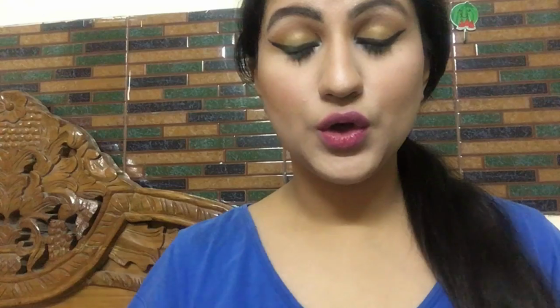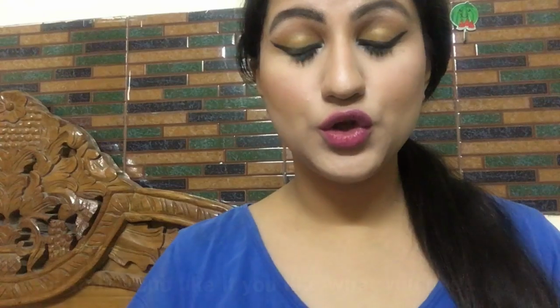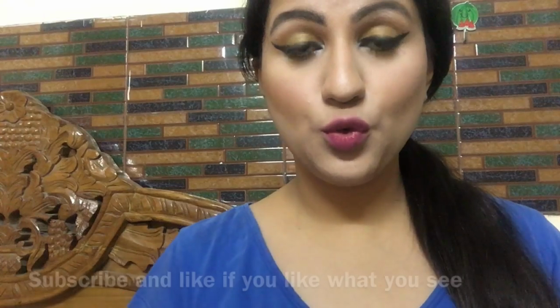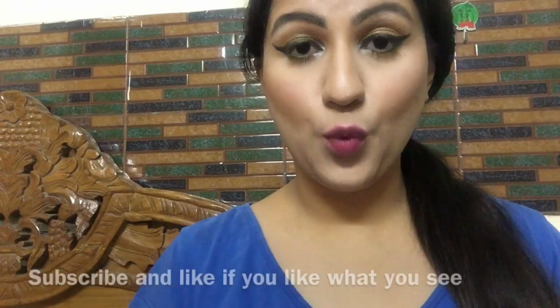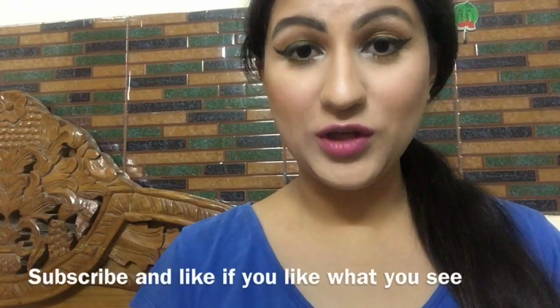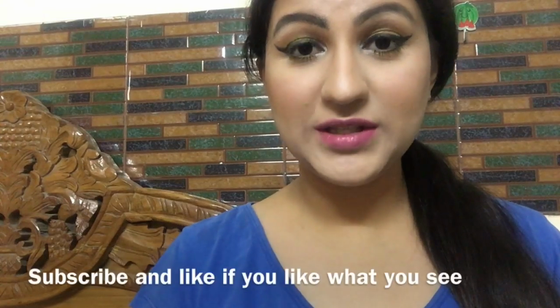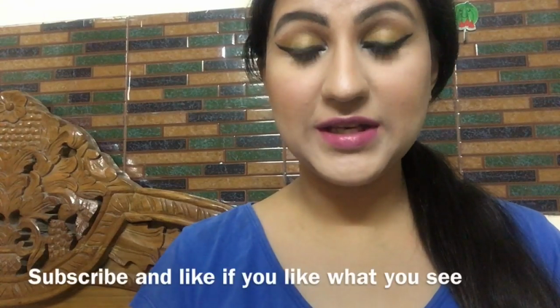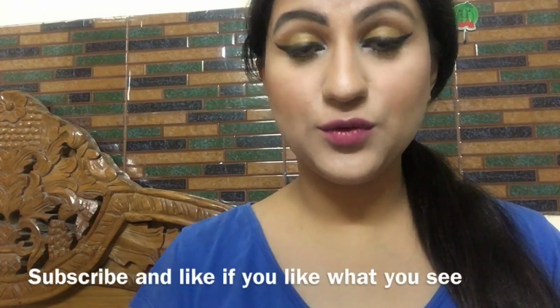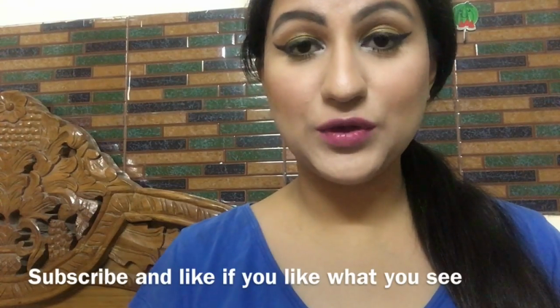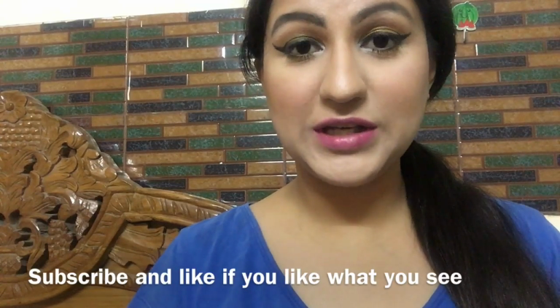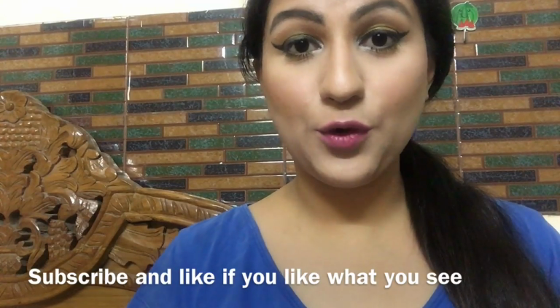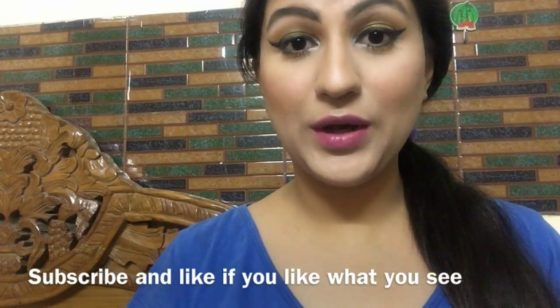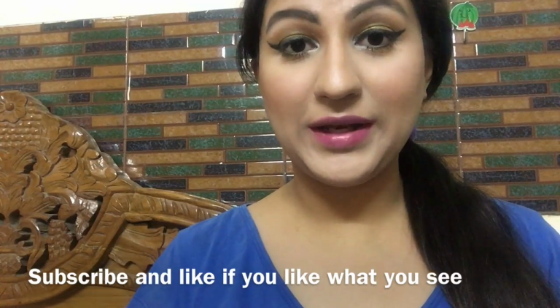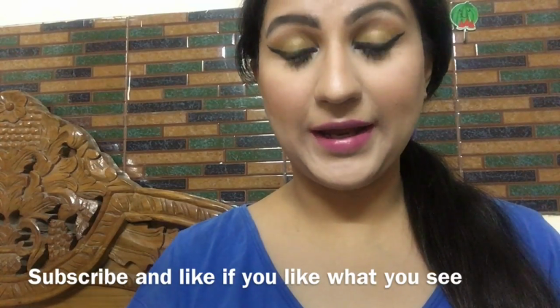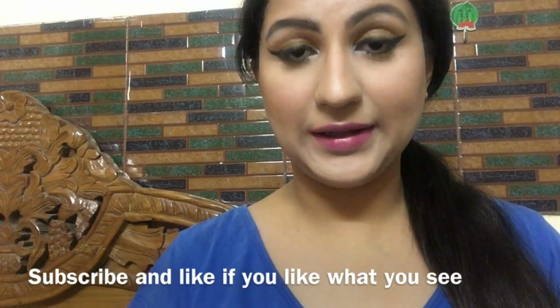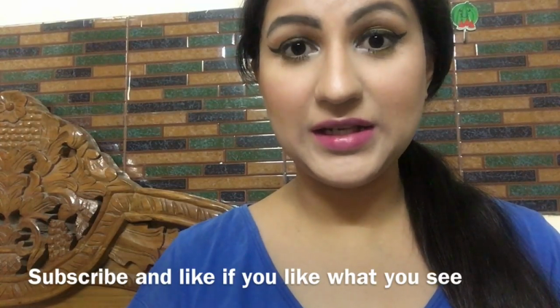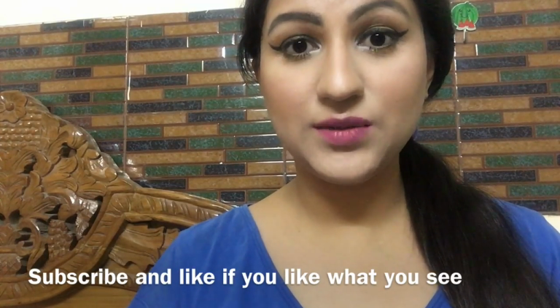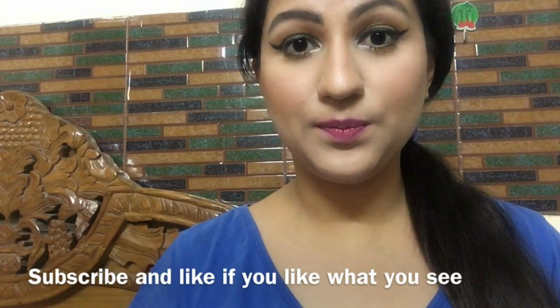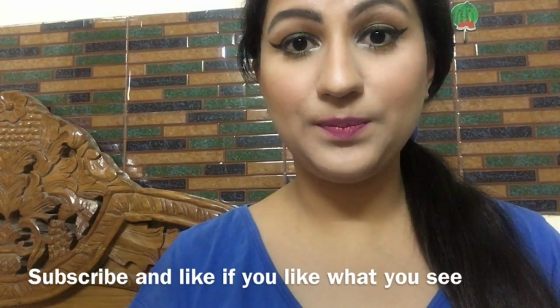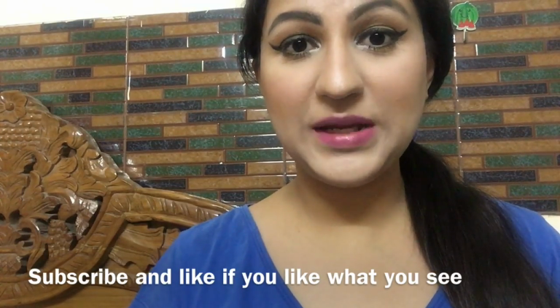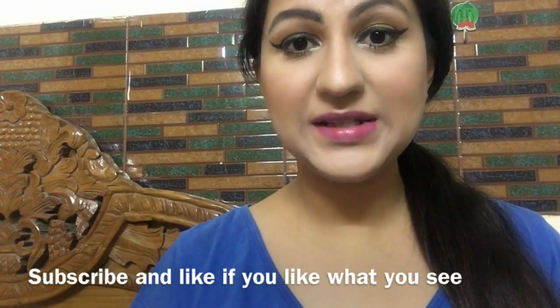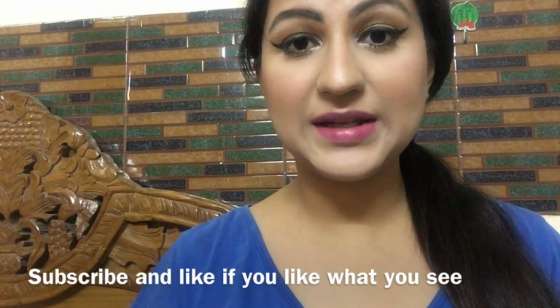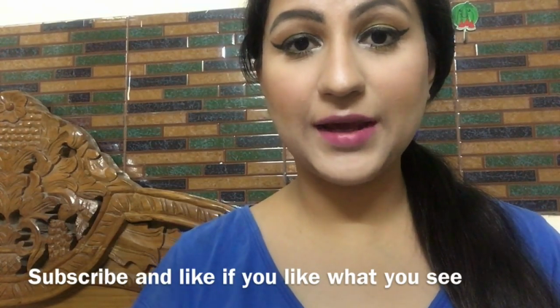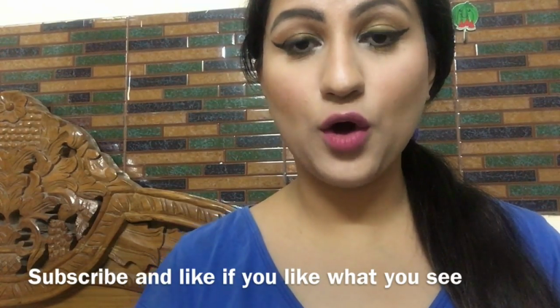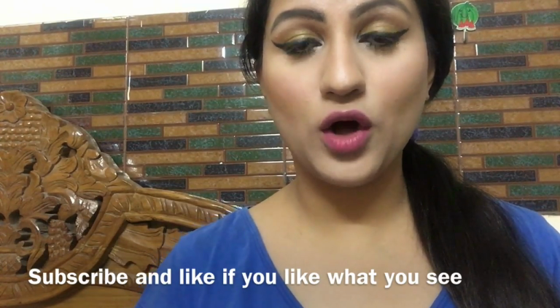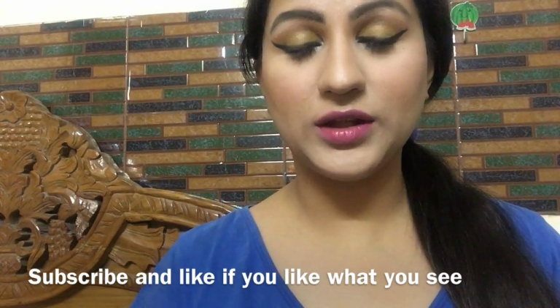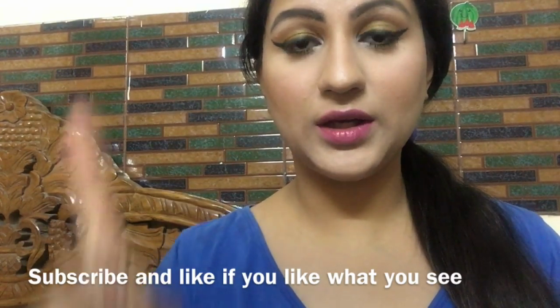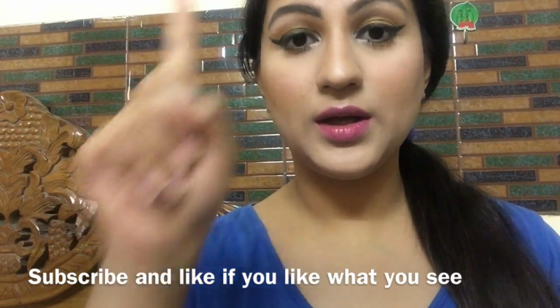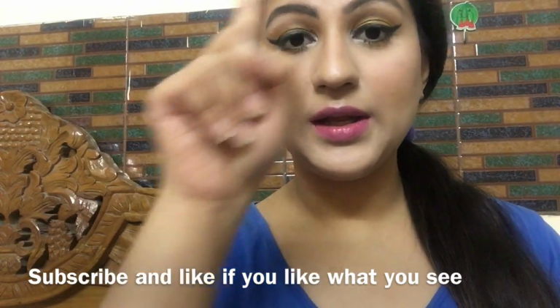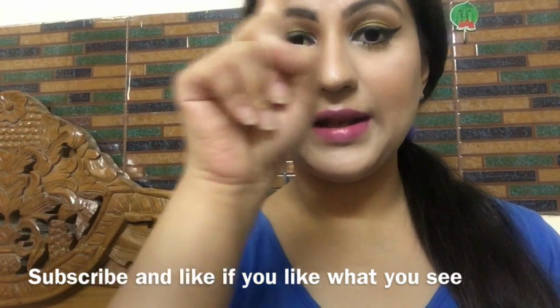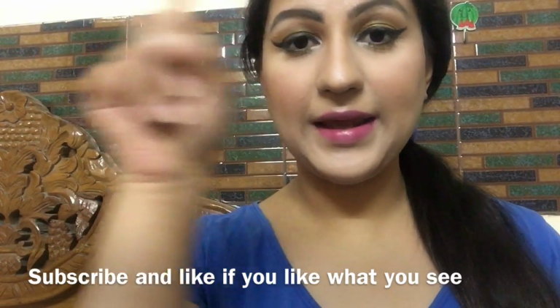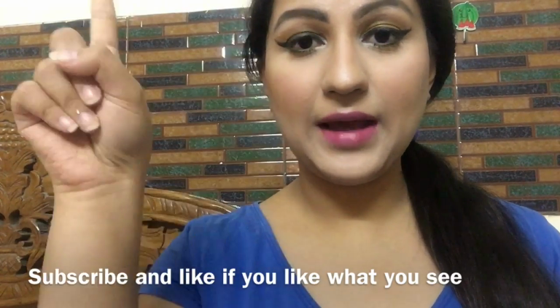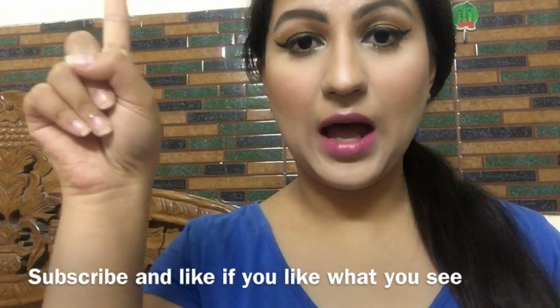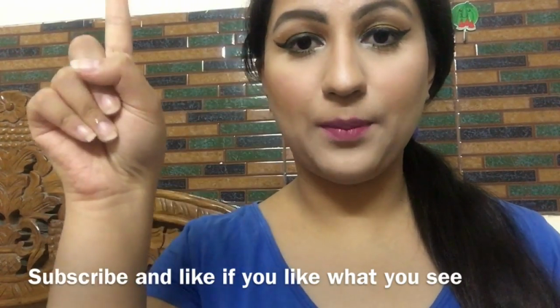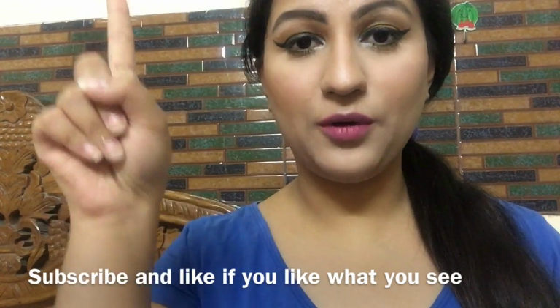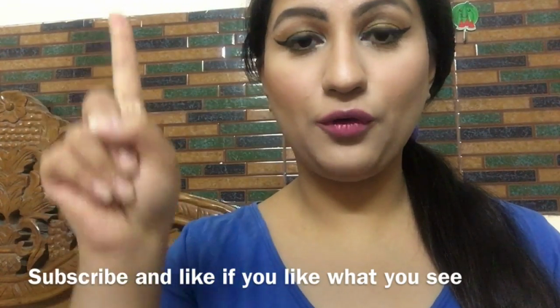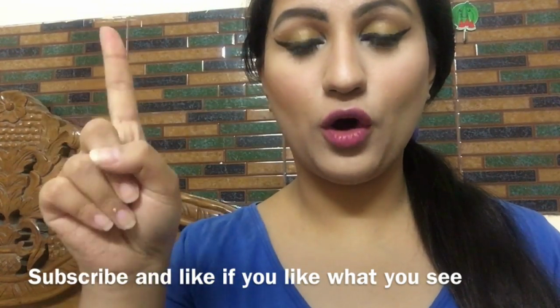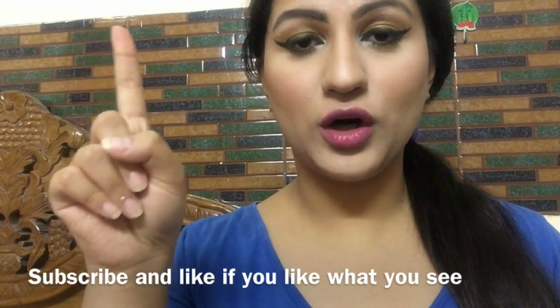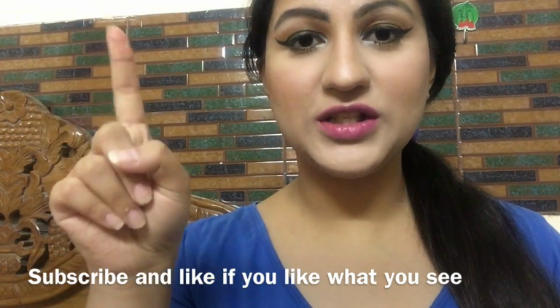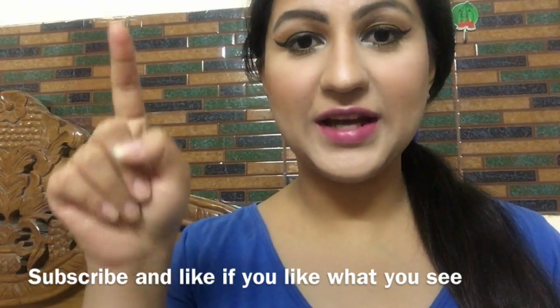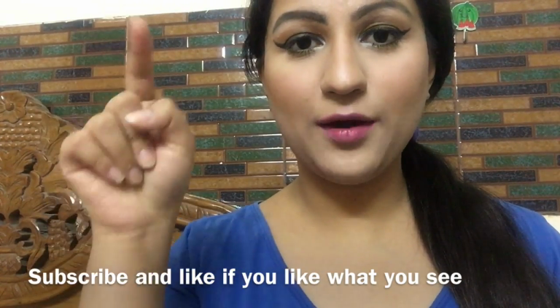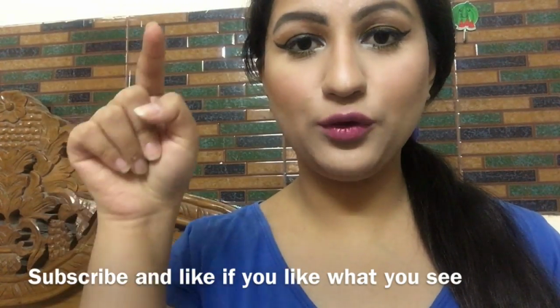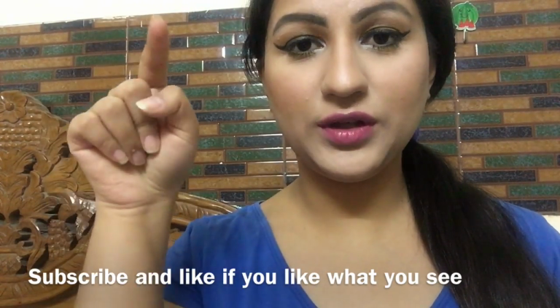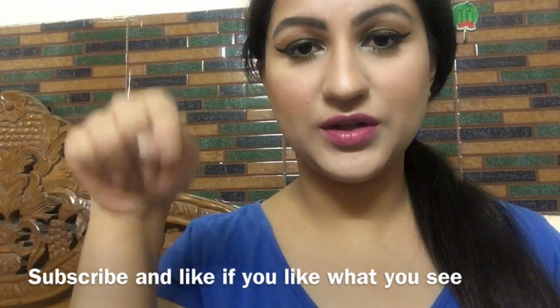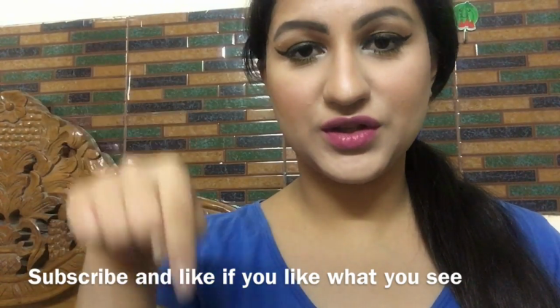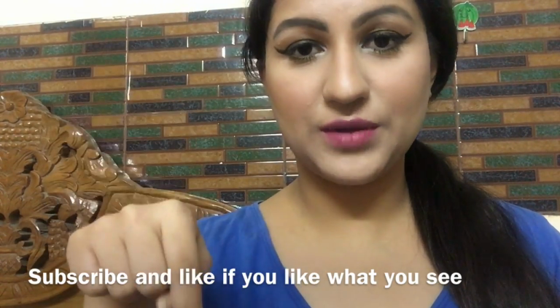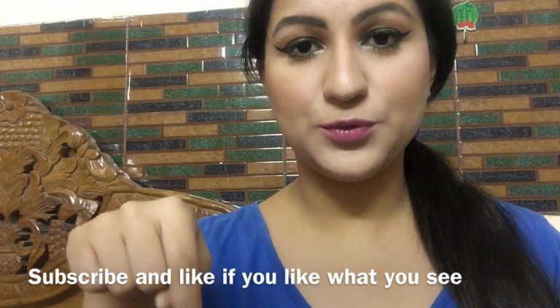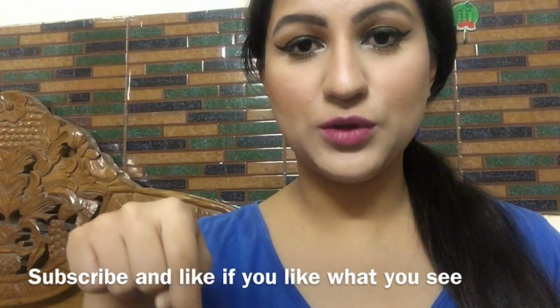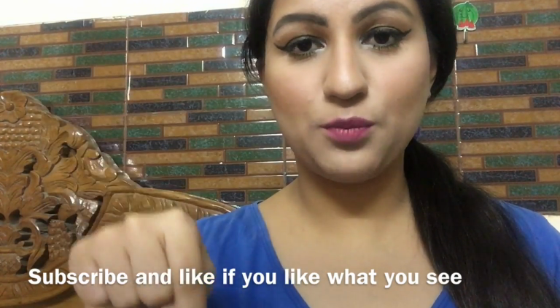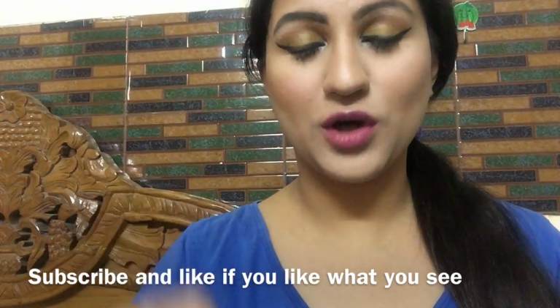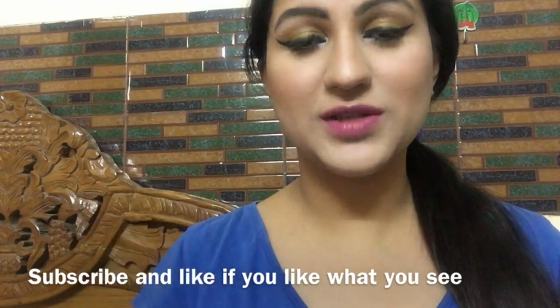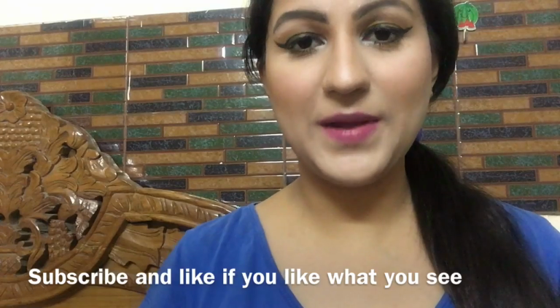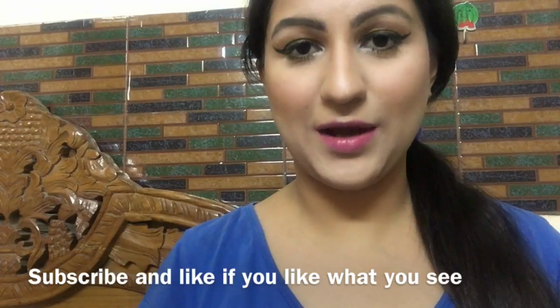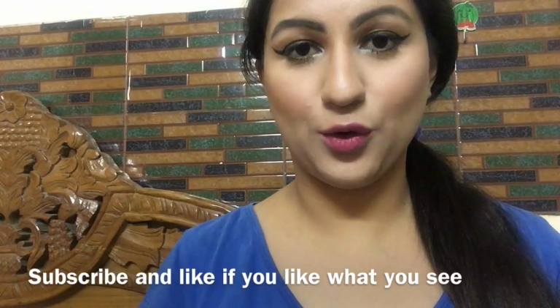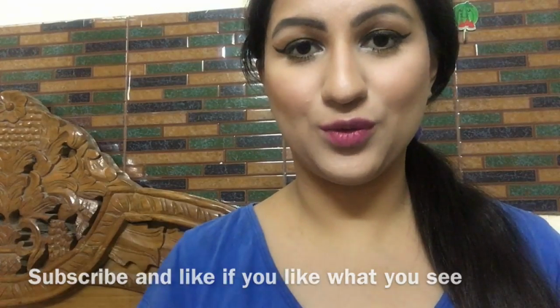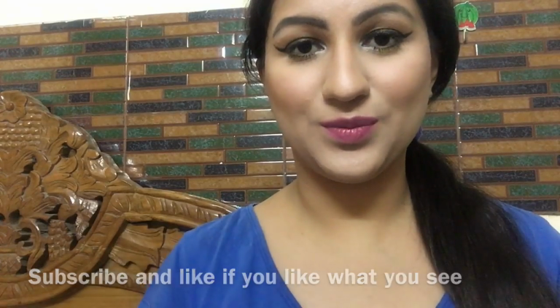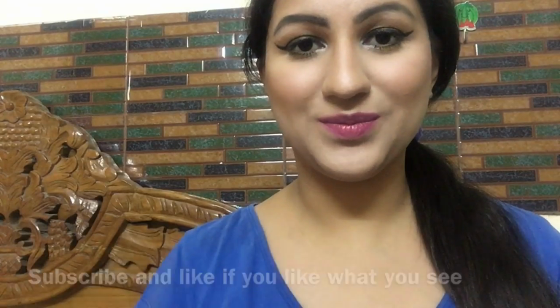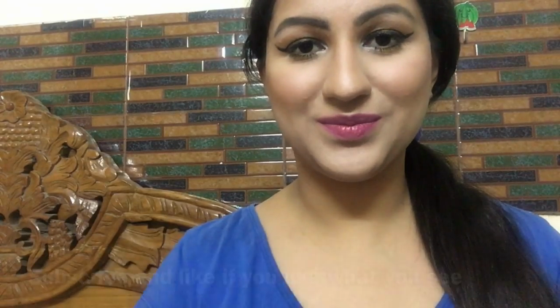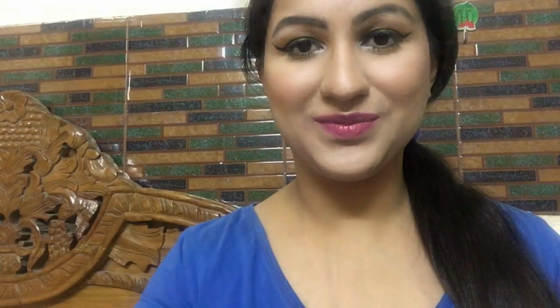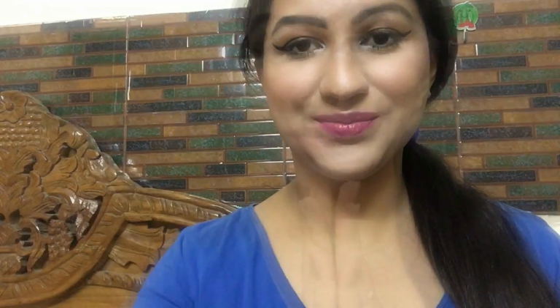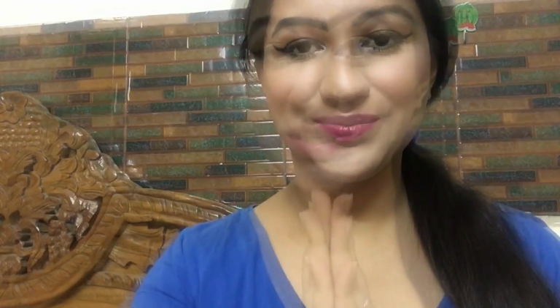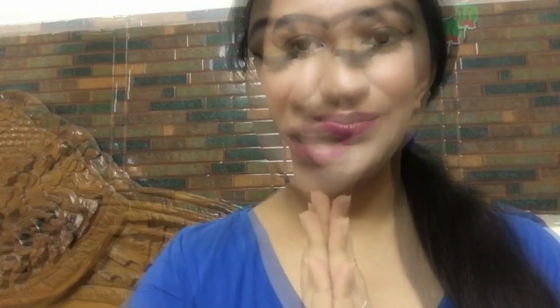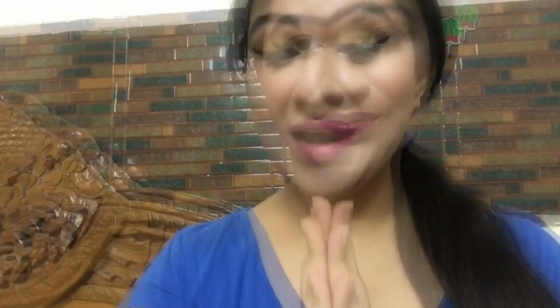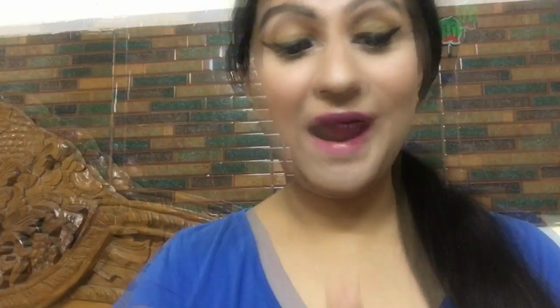To watch this video in English, please click on the link above and check out the description box below. Namaskar!